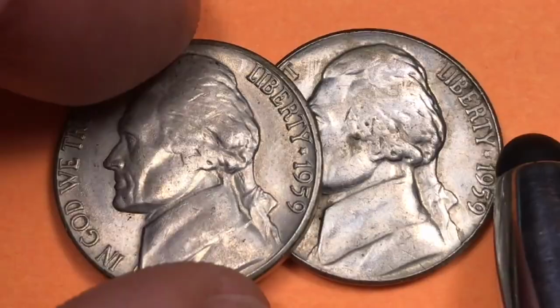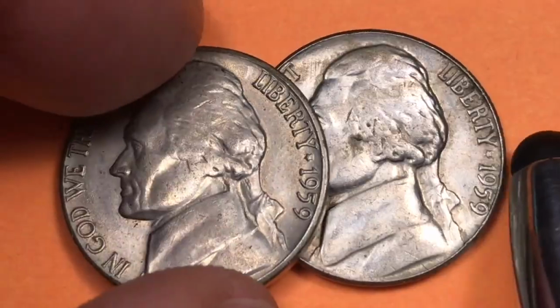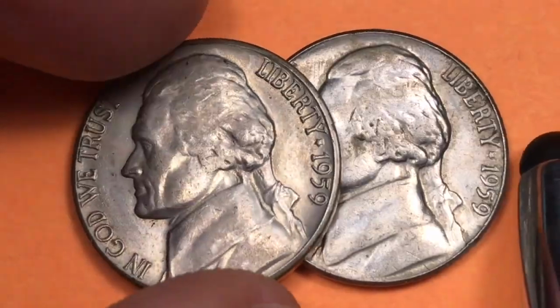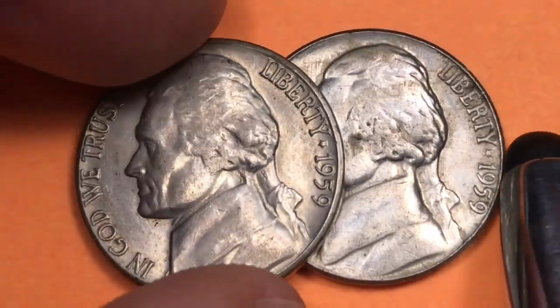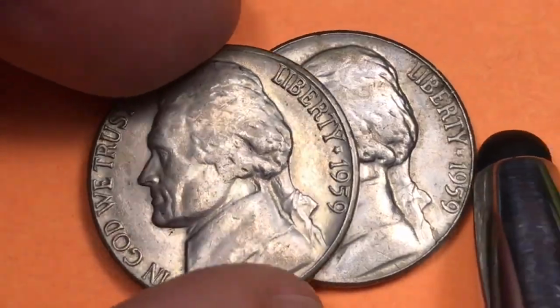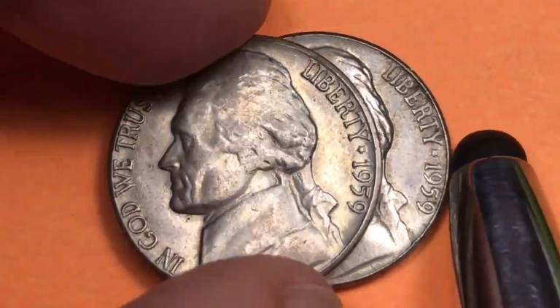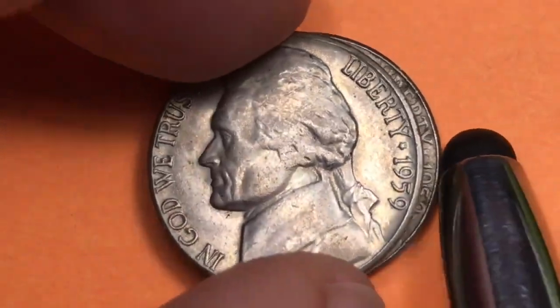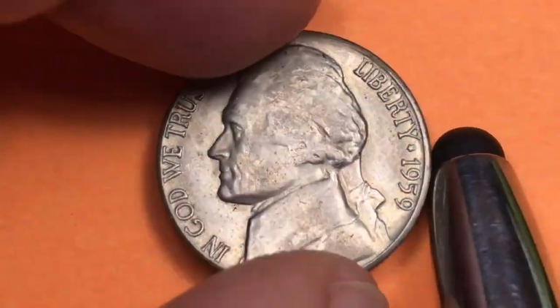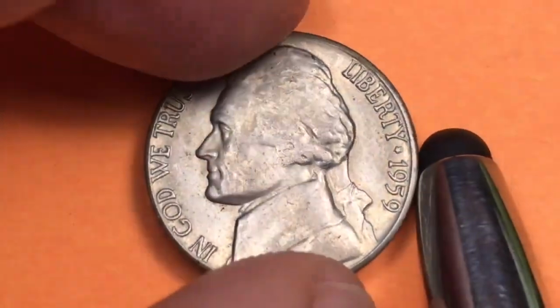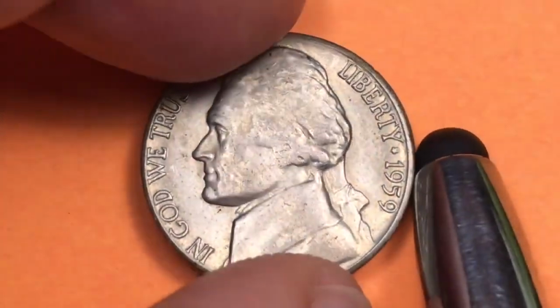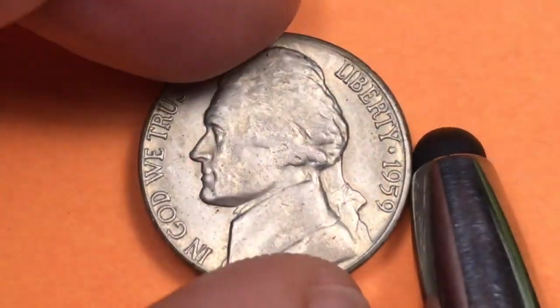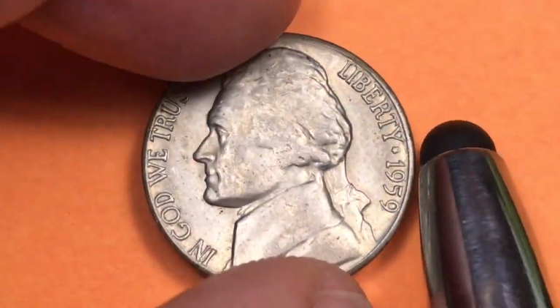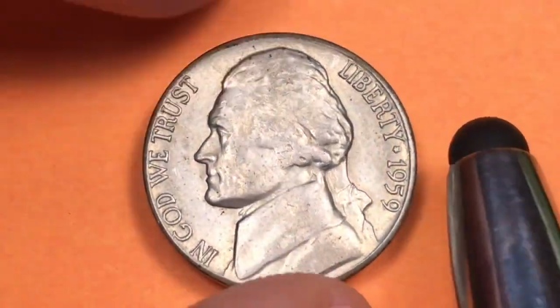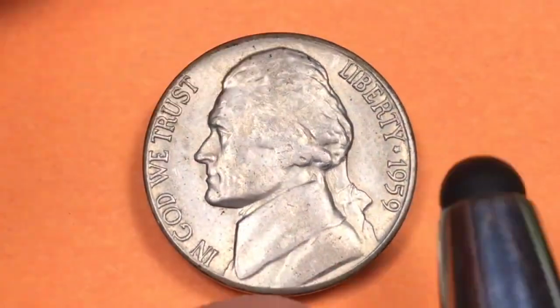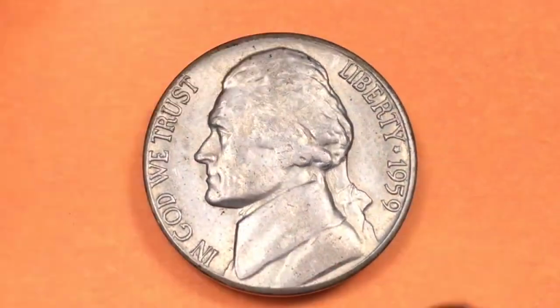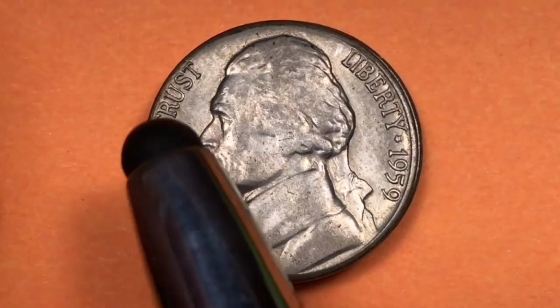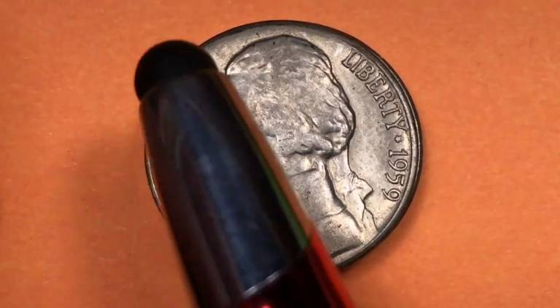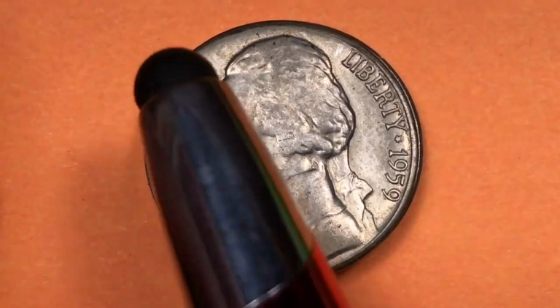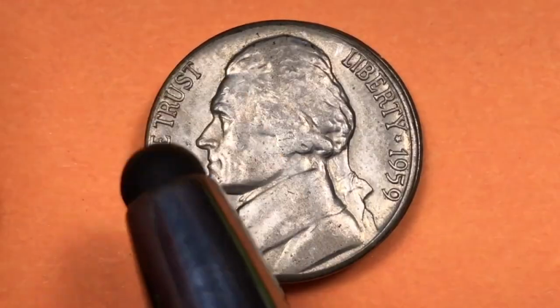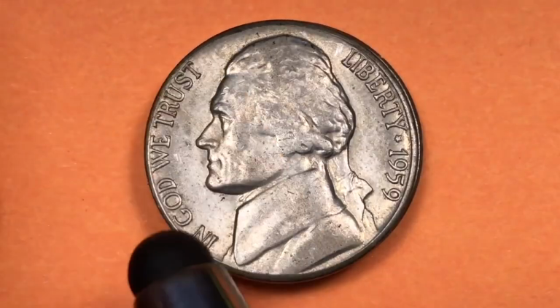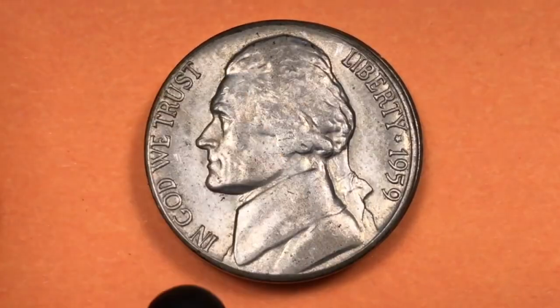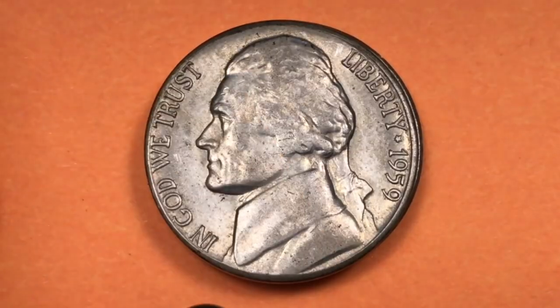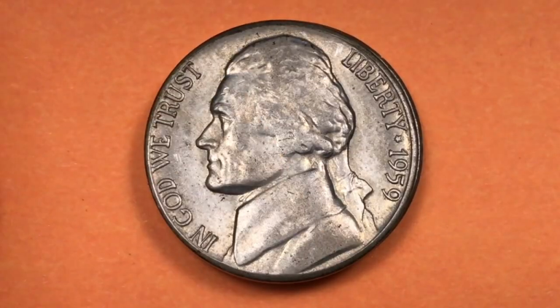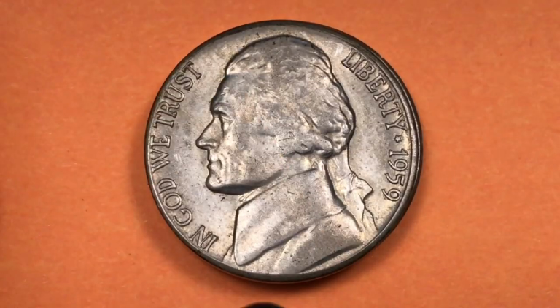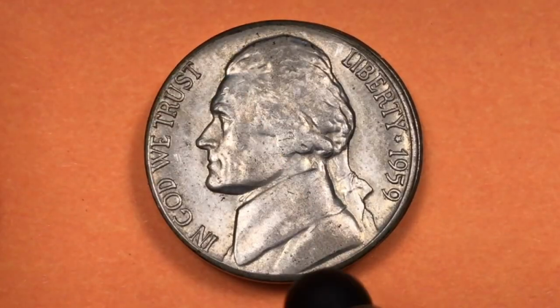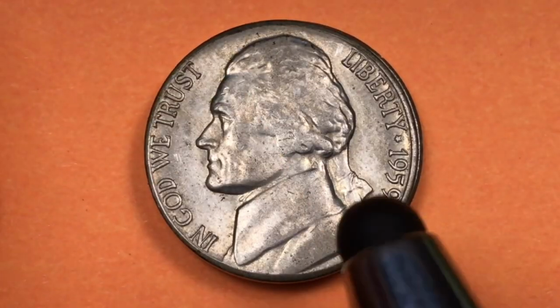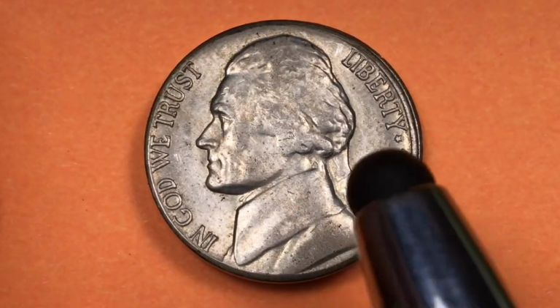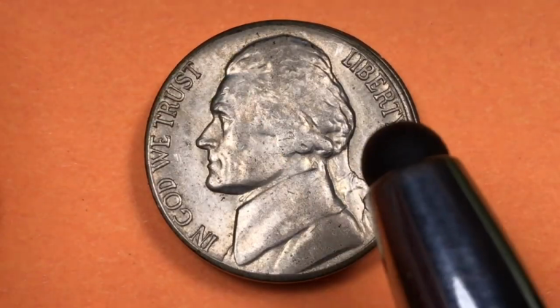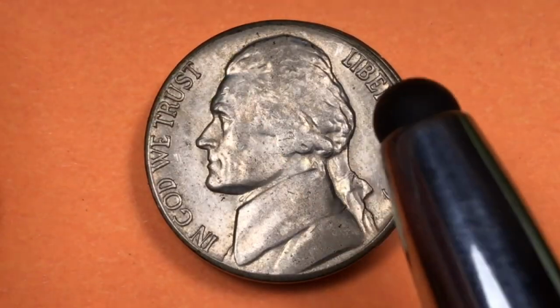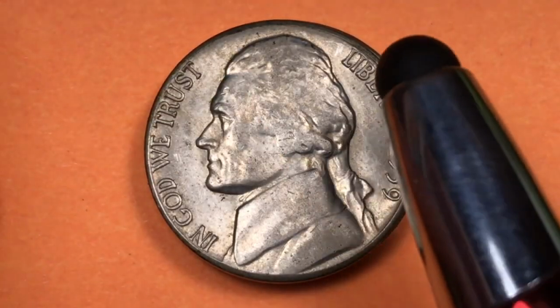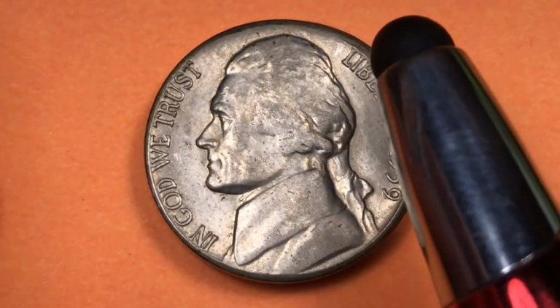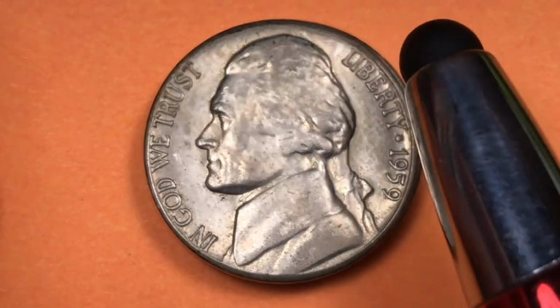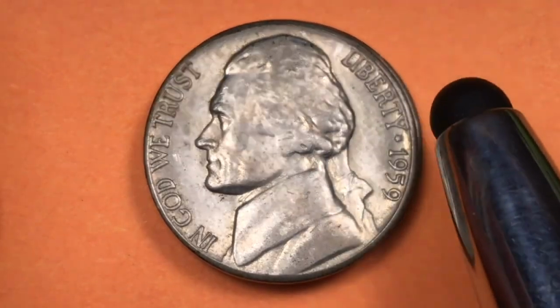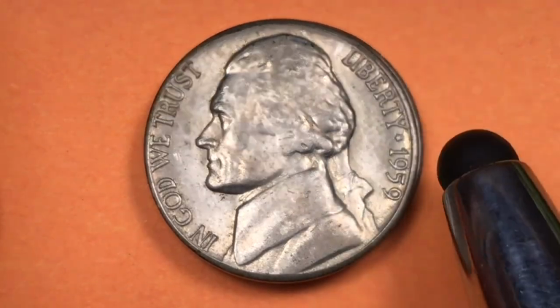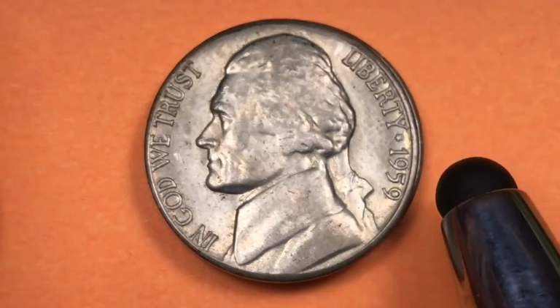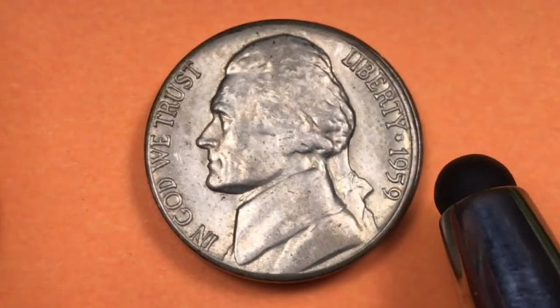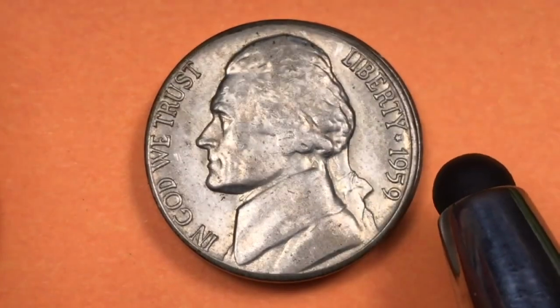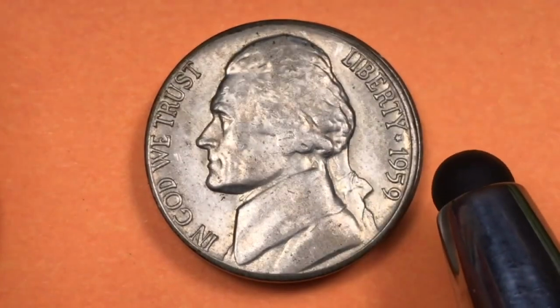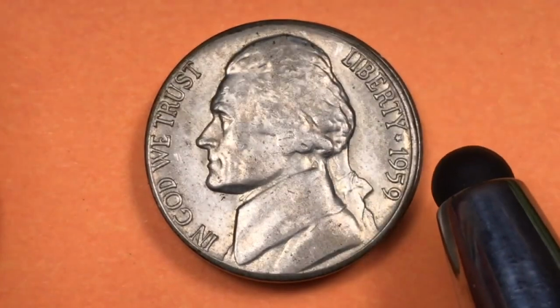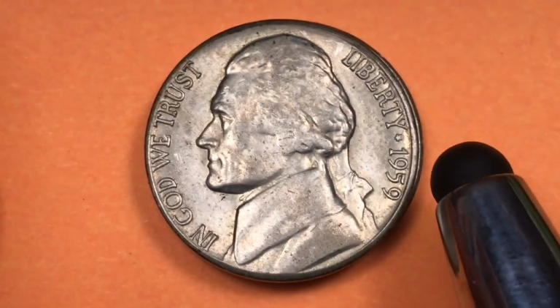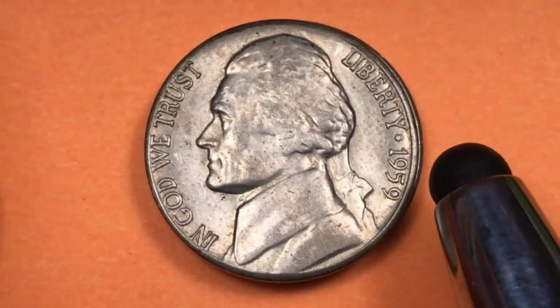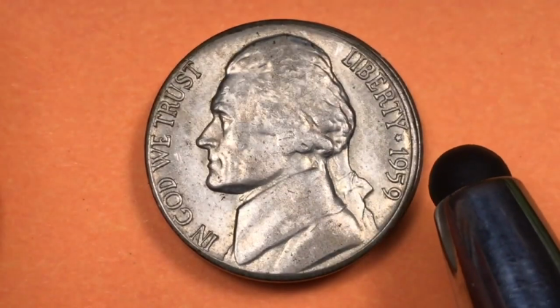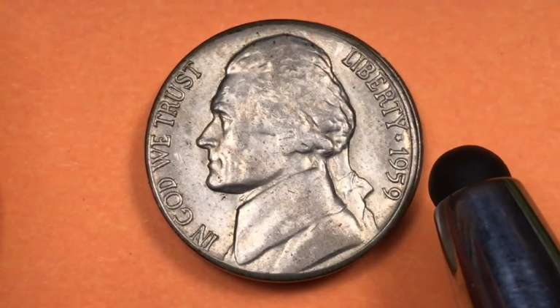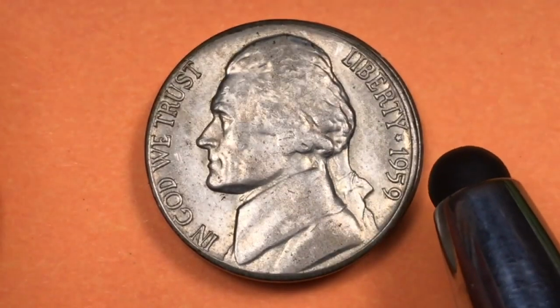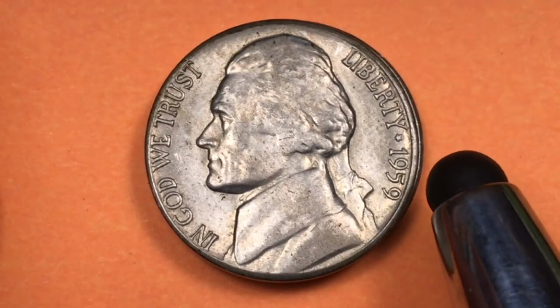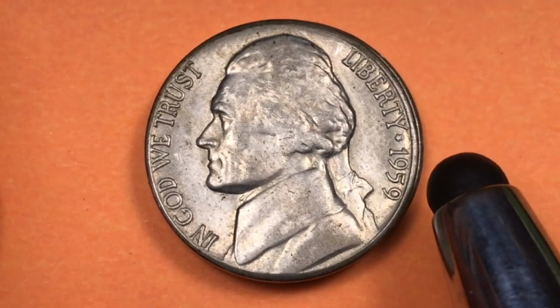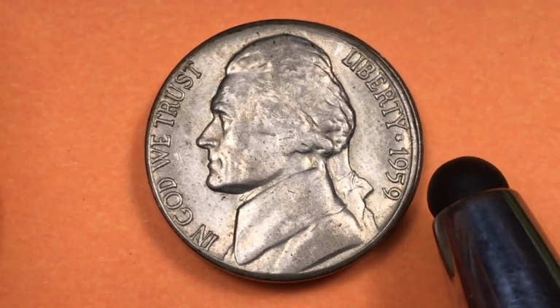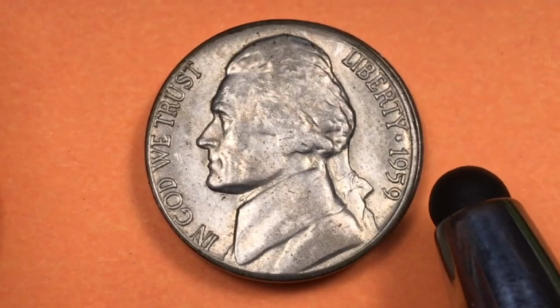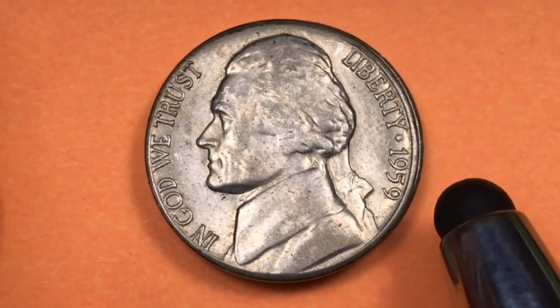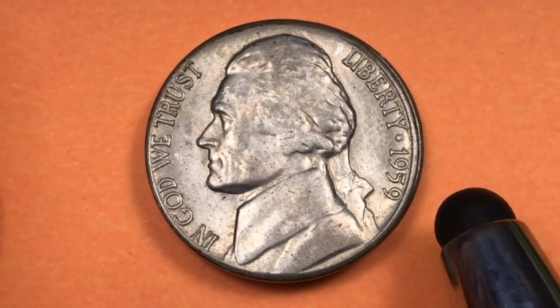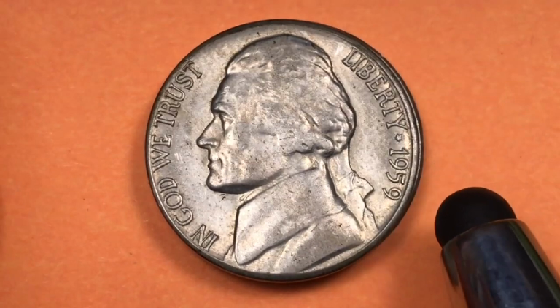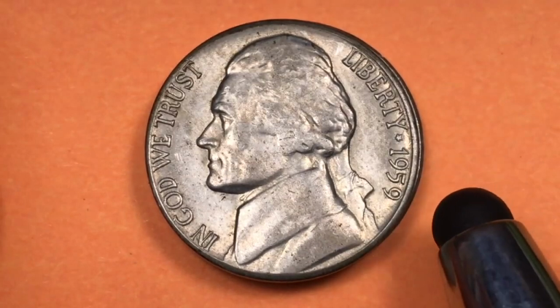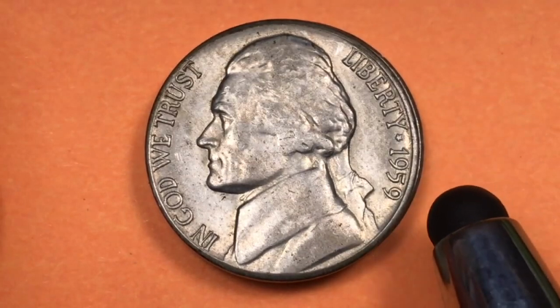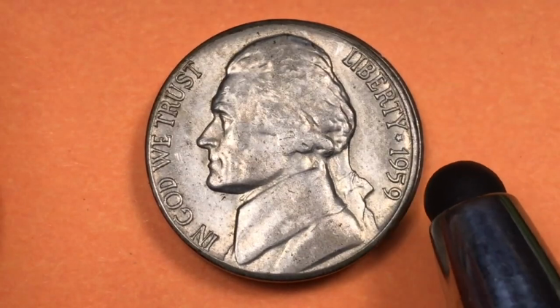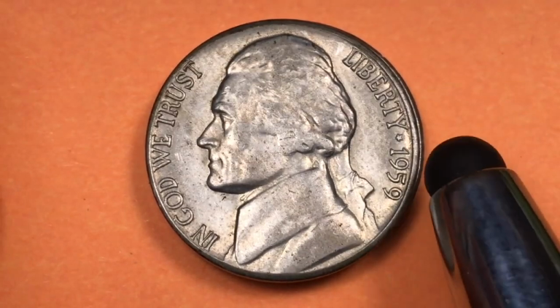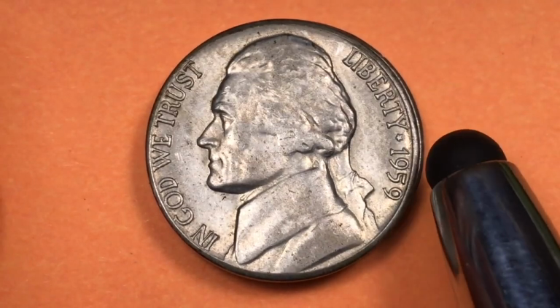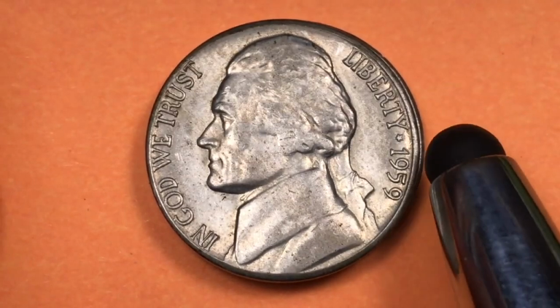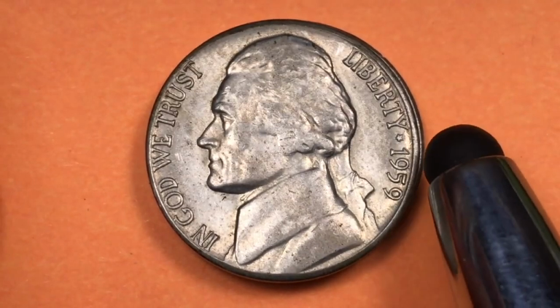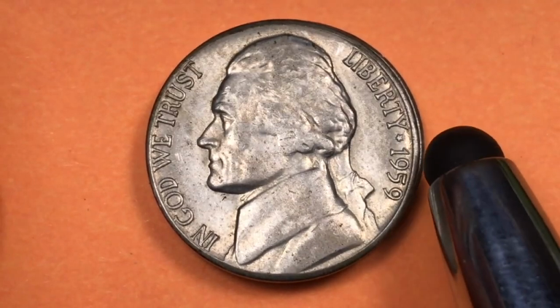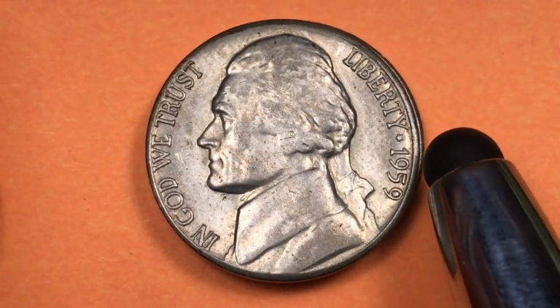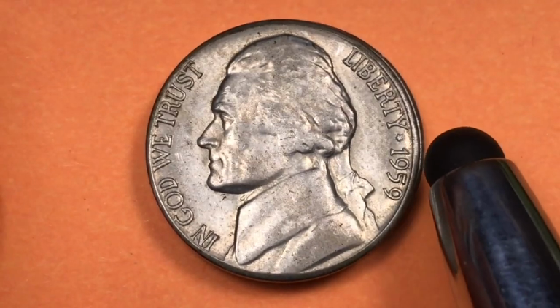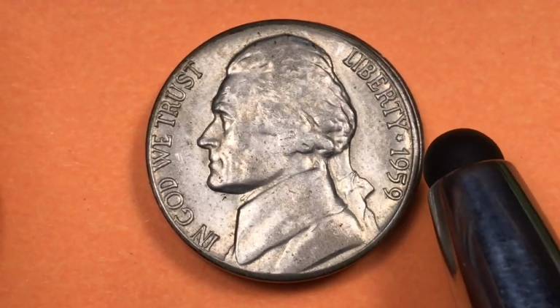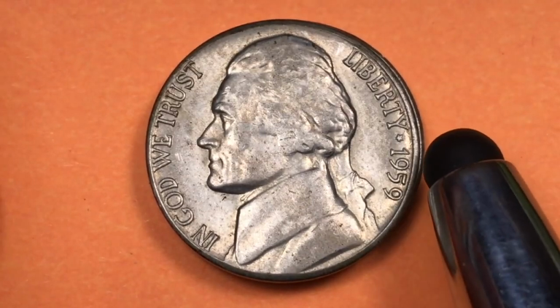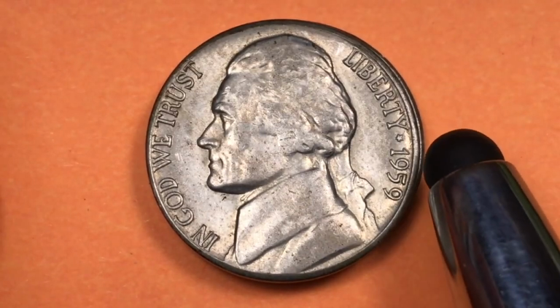Let's look at the front. It says 'In God We Trust' on the front, 'Liberty' back here, and 1959.